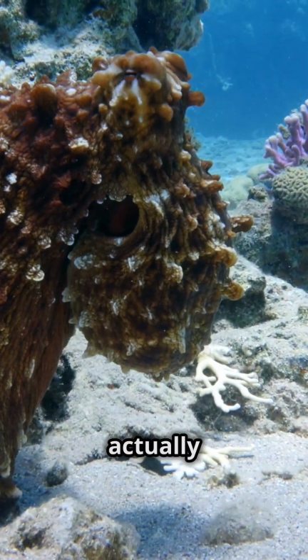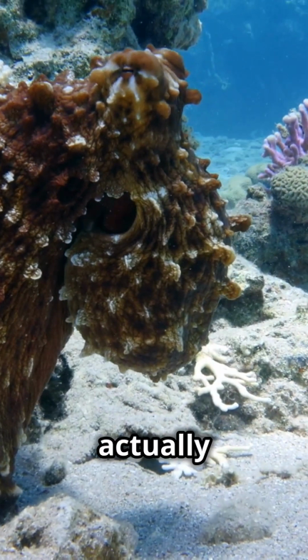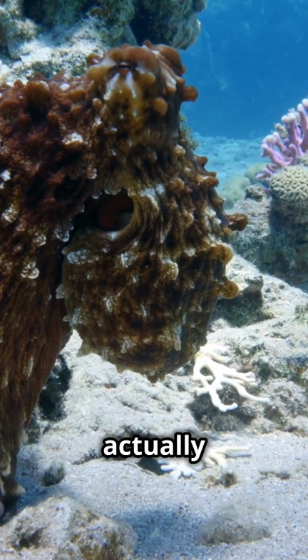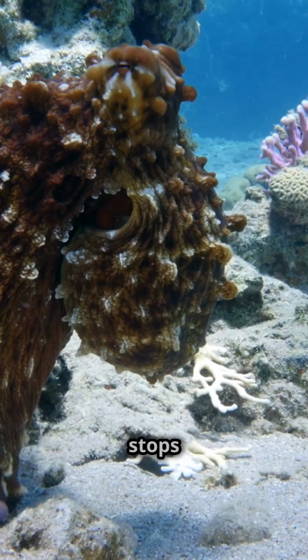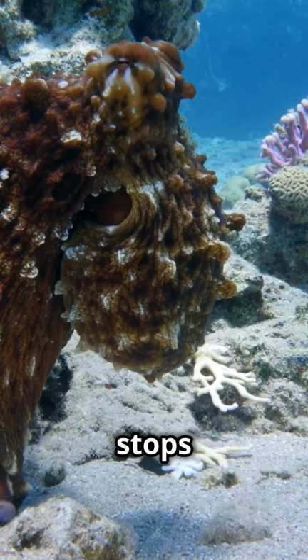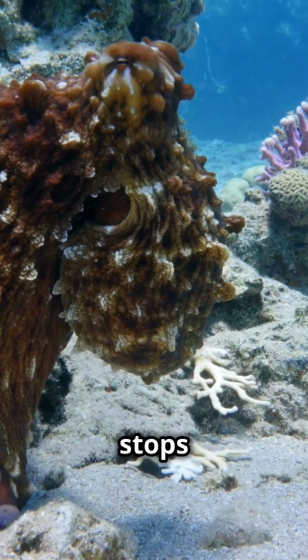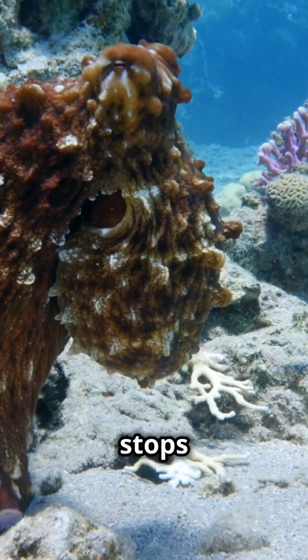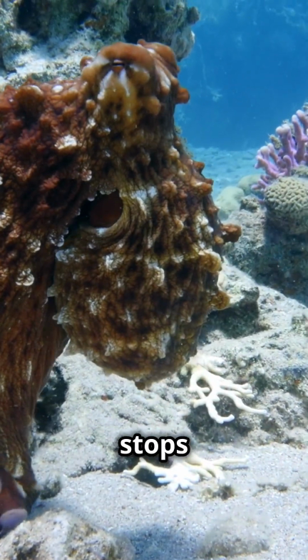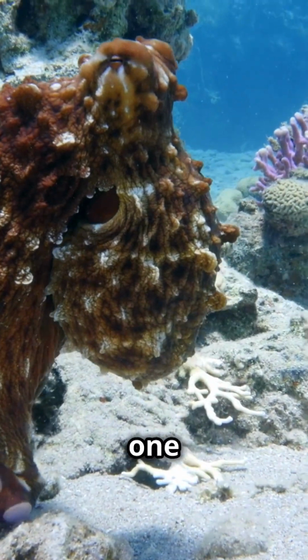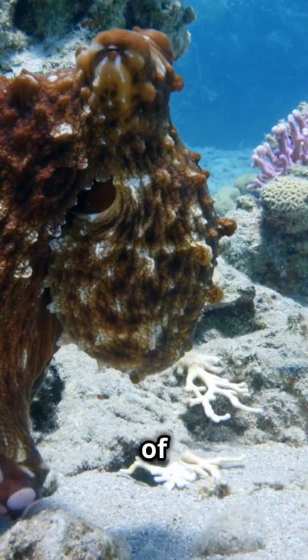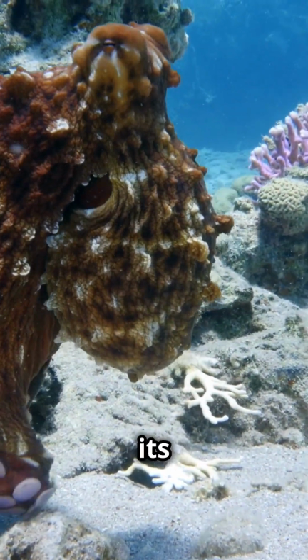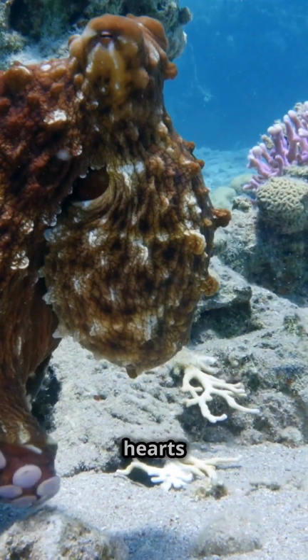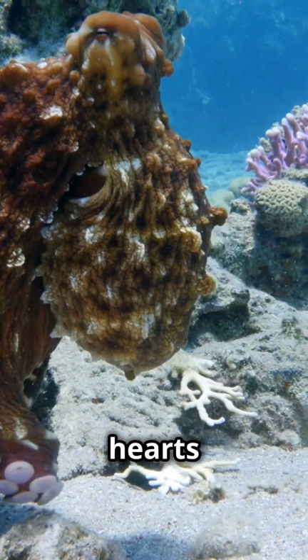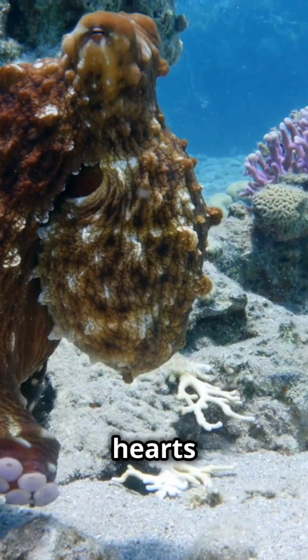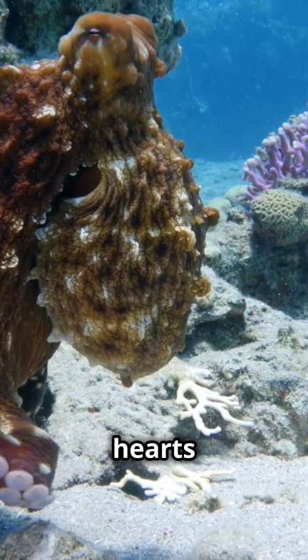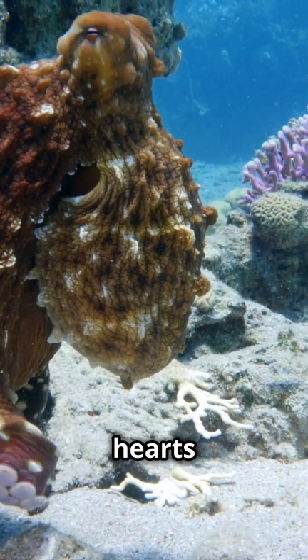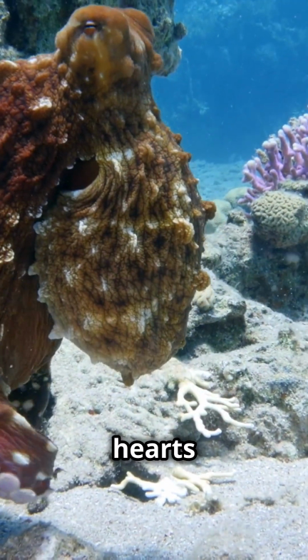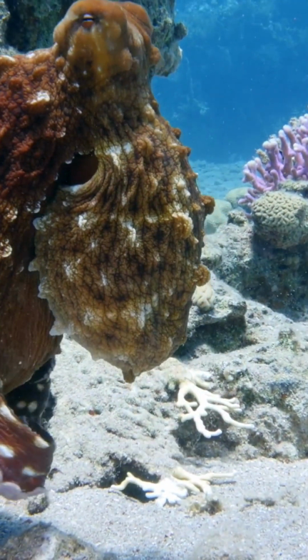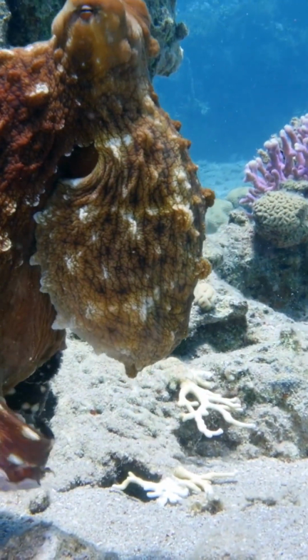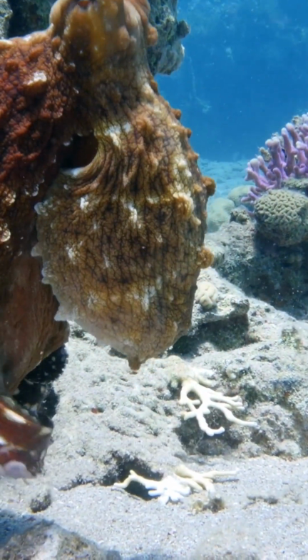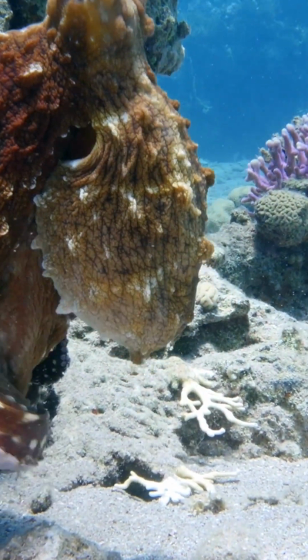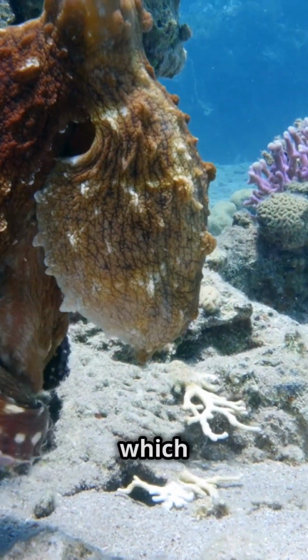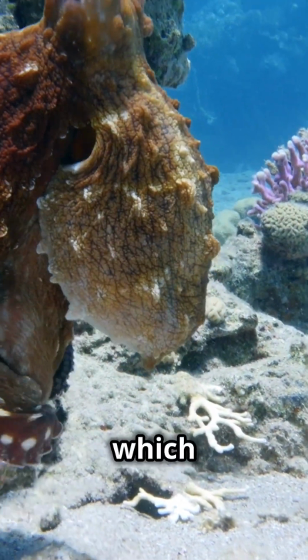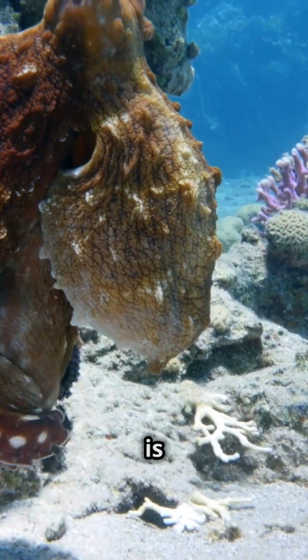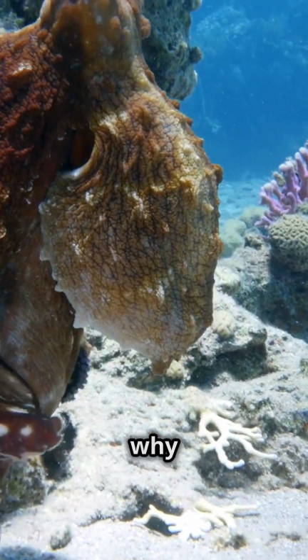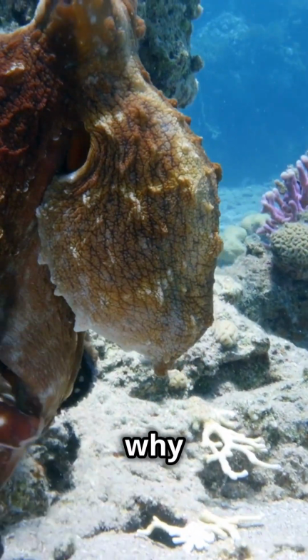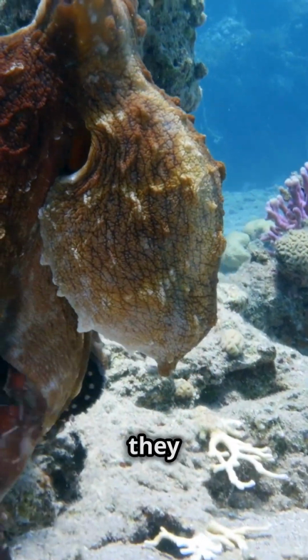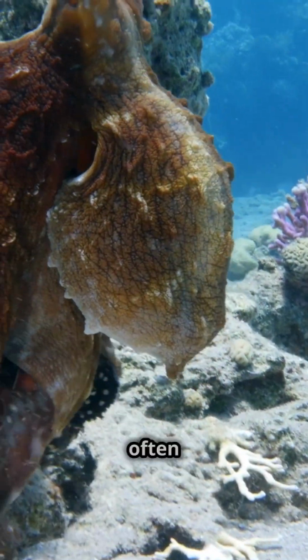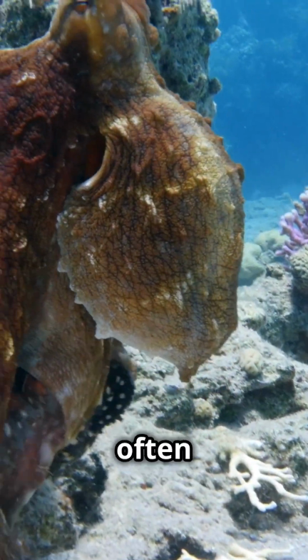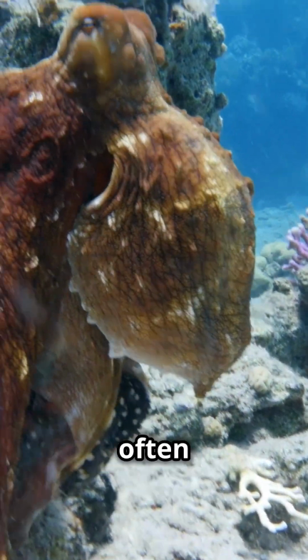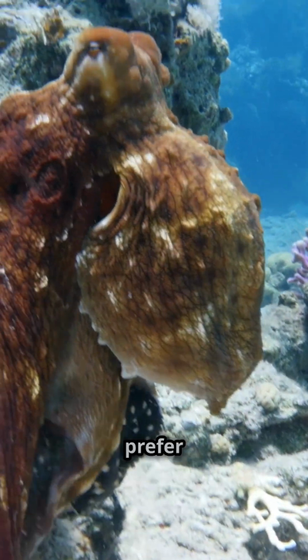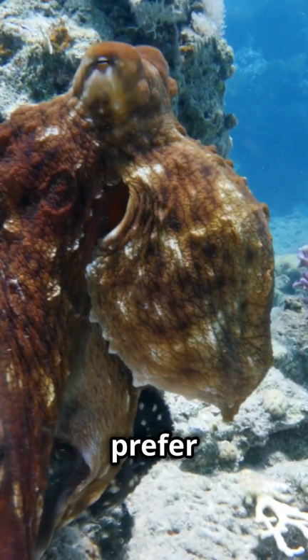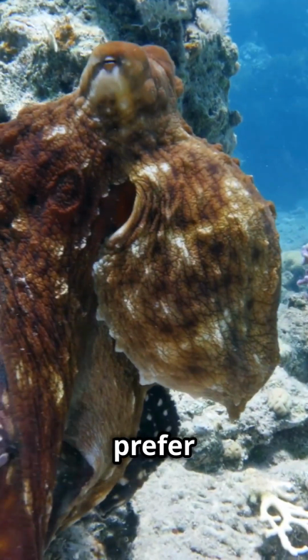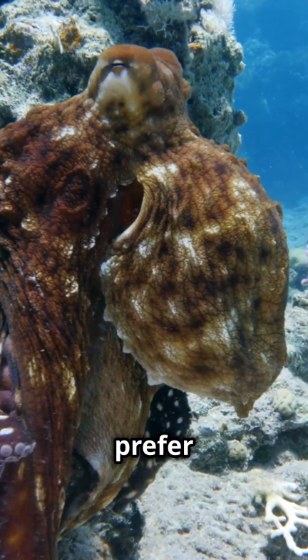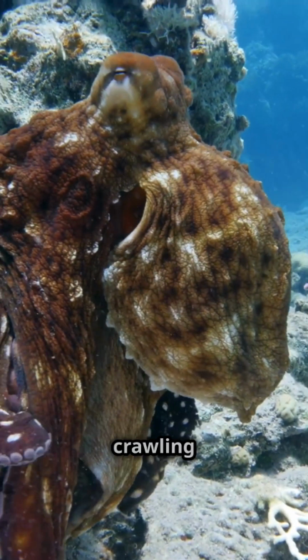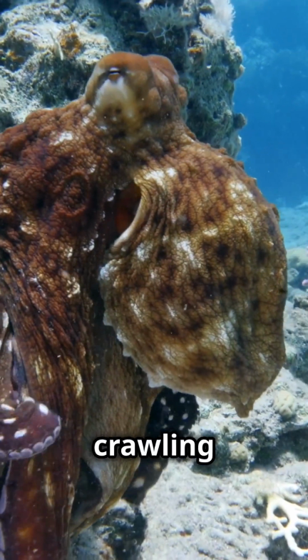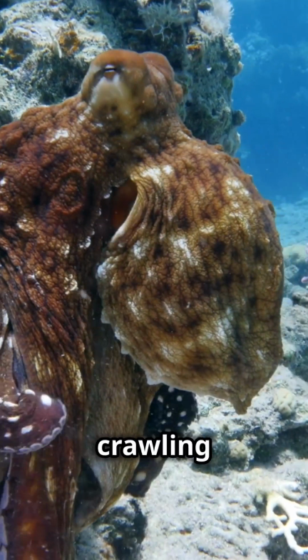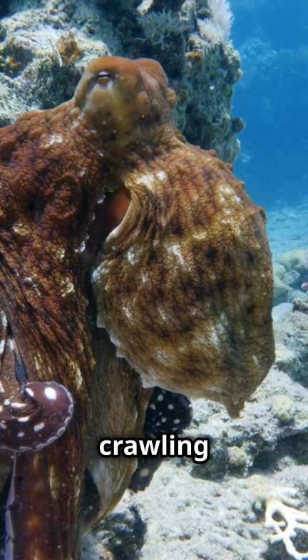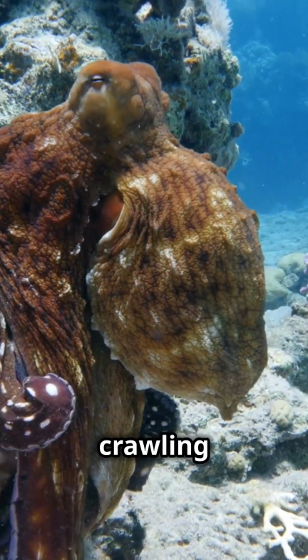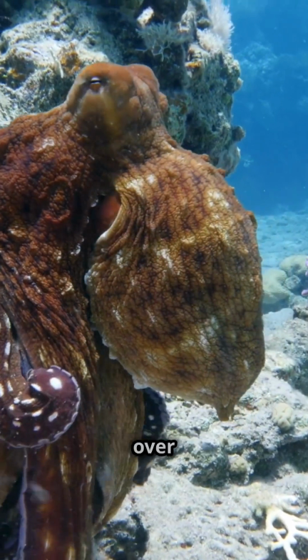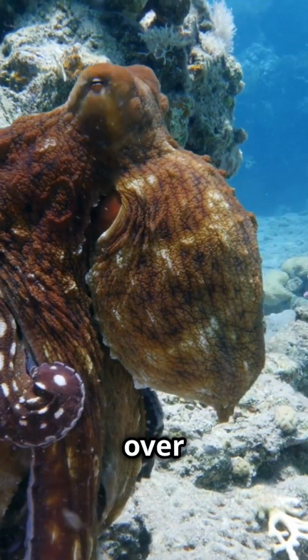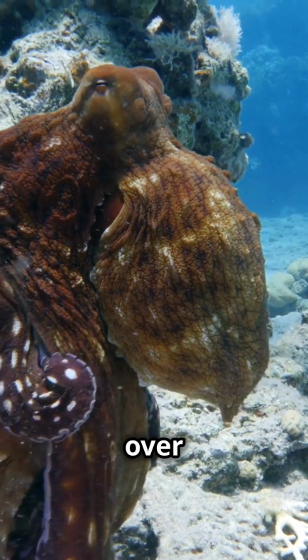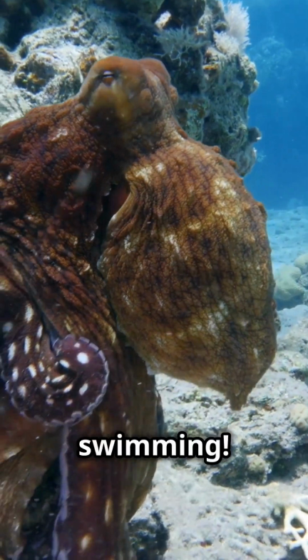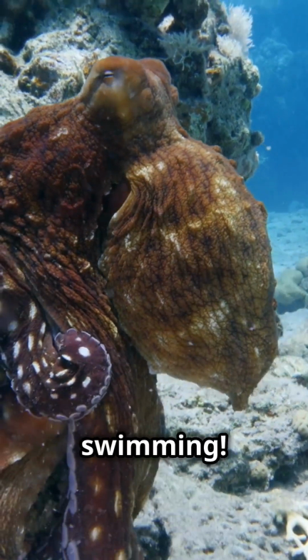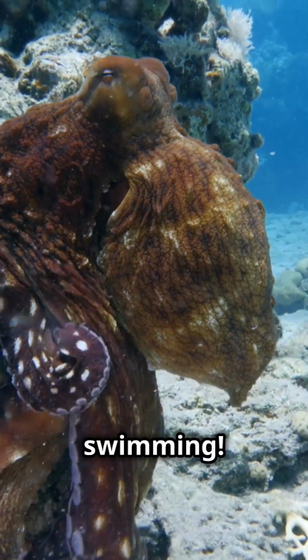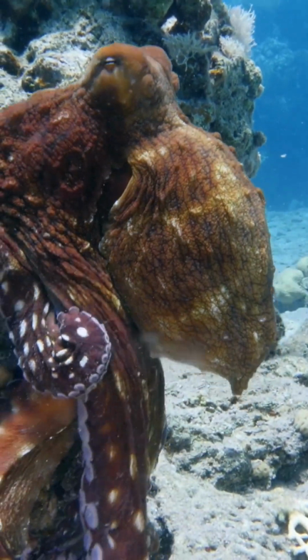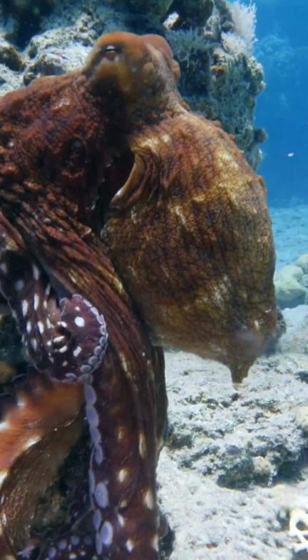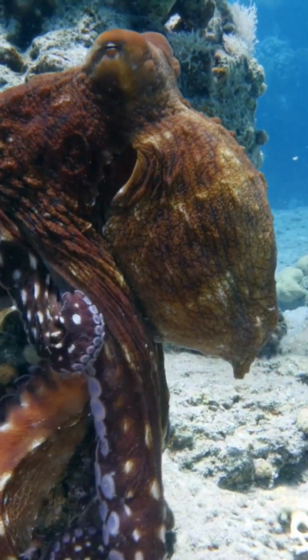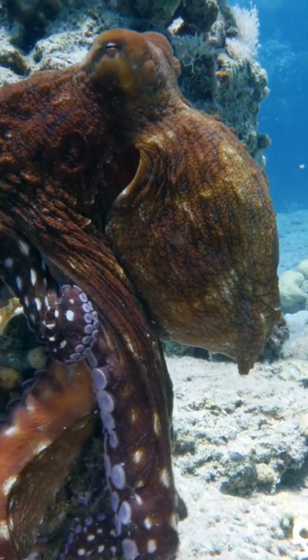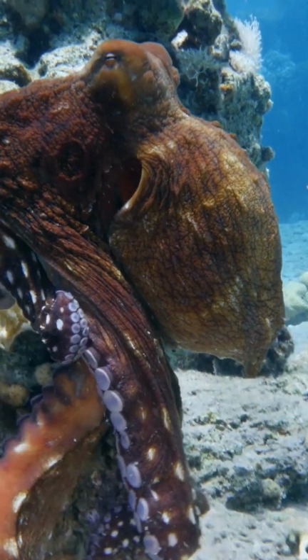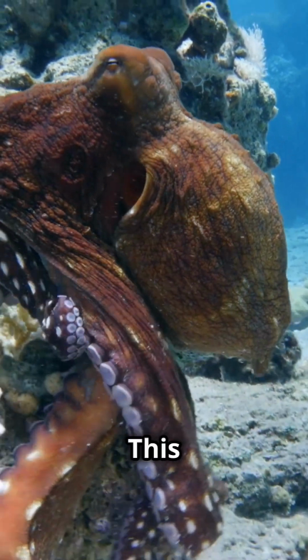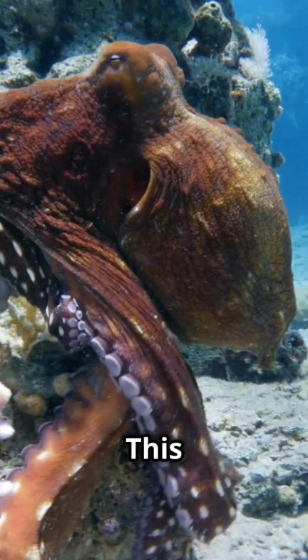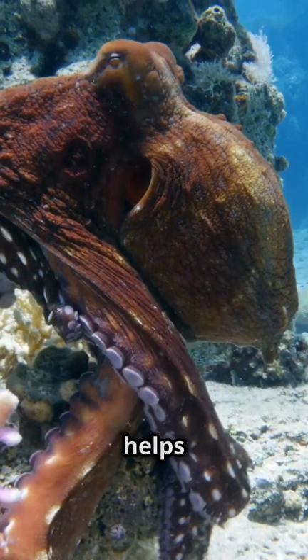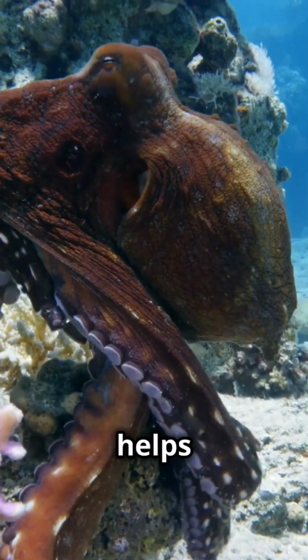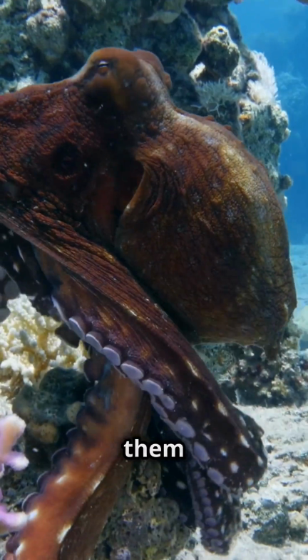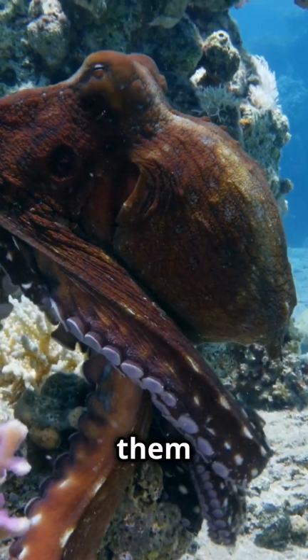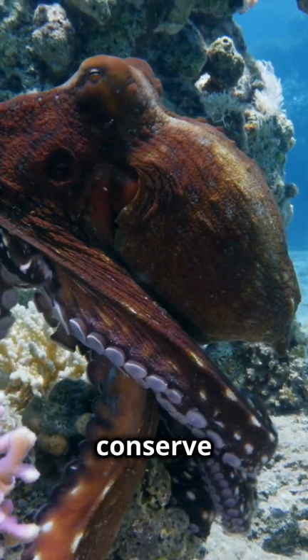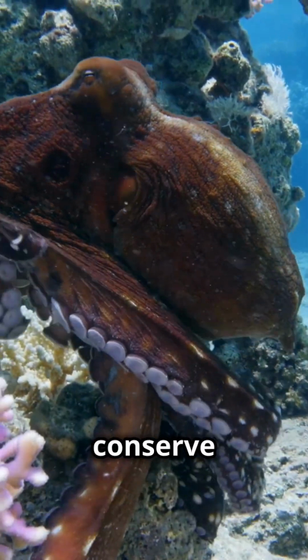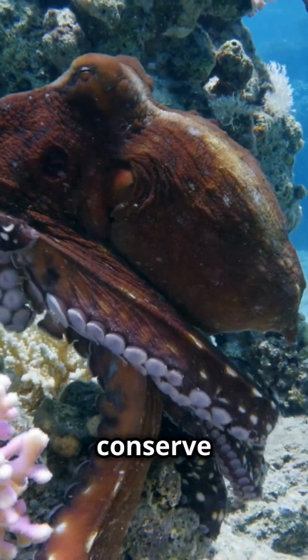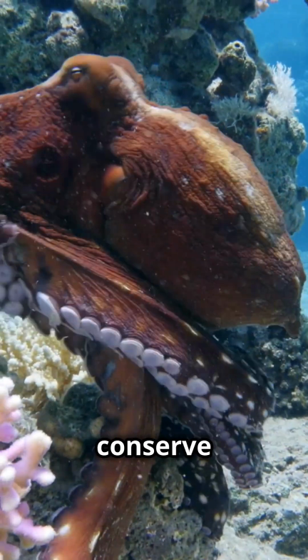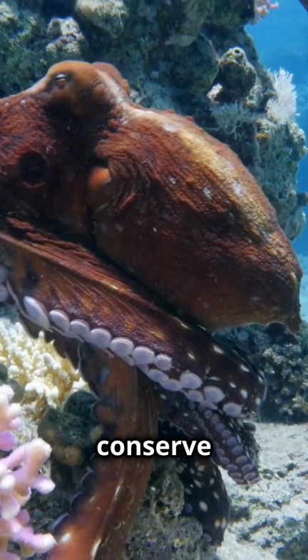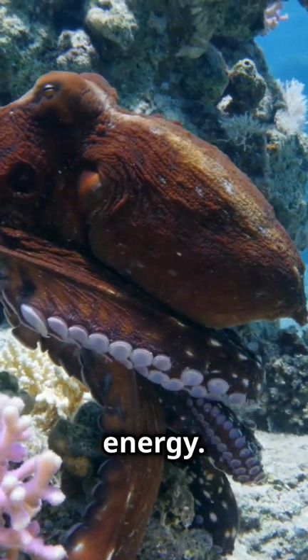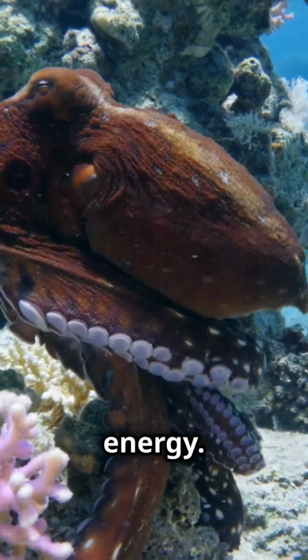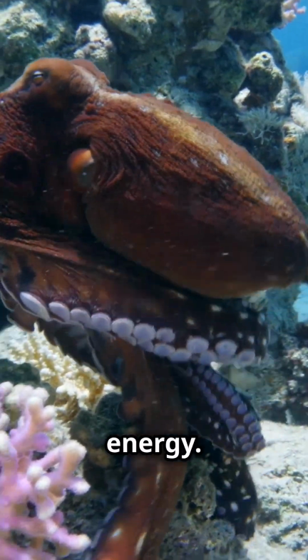When an octopus swims, it actually stops one of its hearts, which is why they often prefer crawling over swimming. This helps them conserve energy.